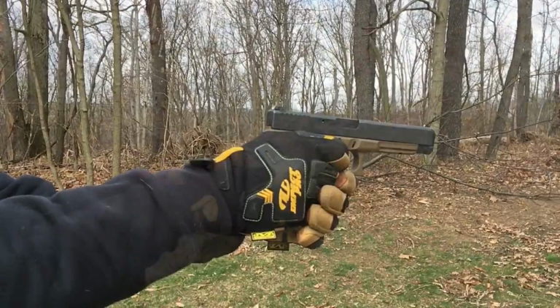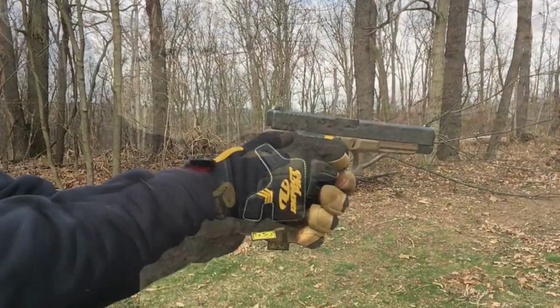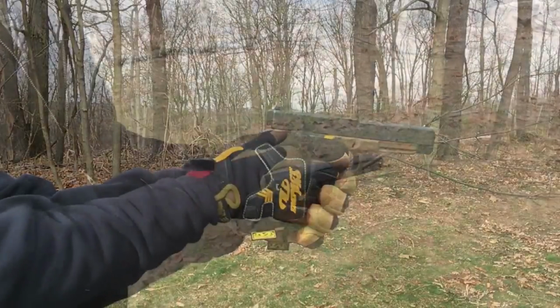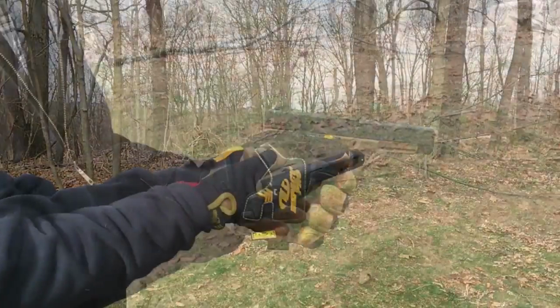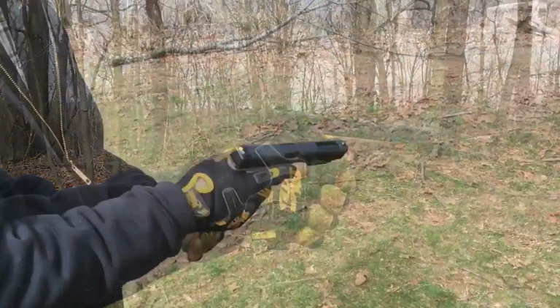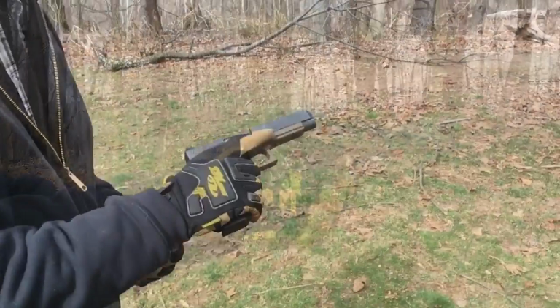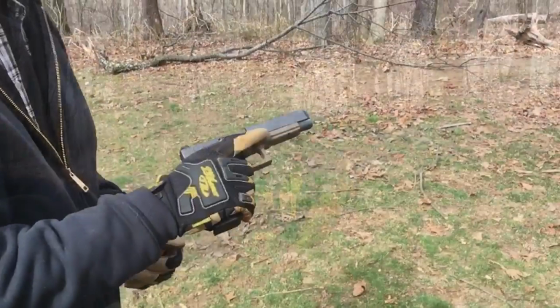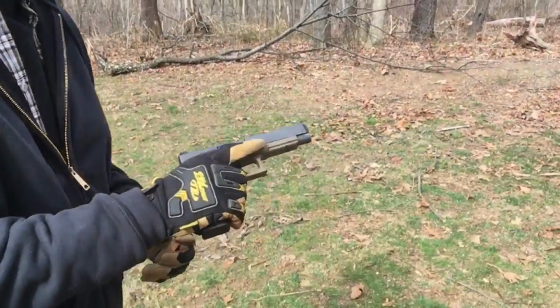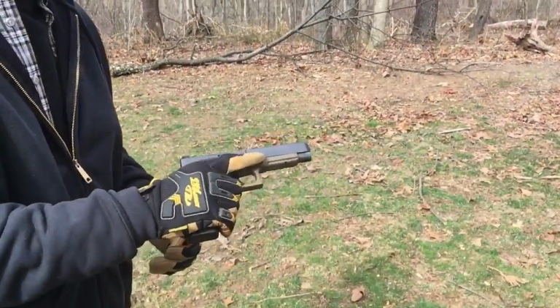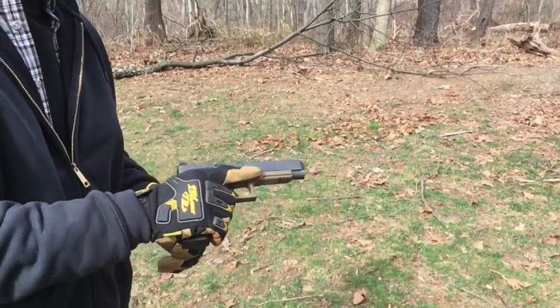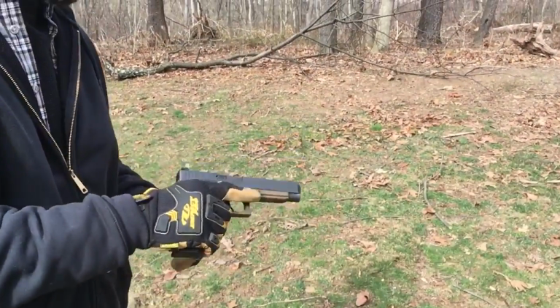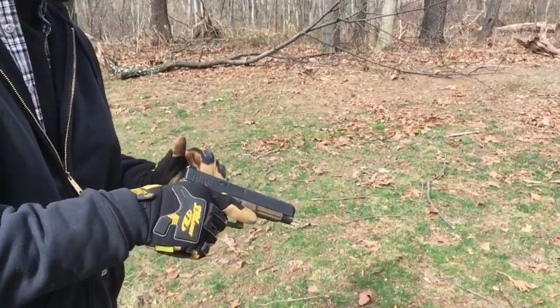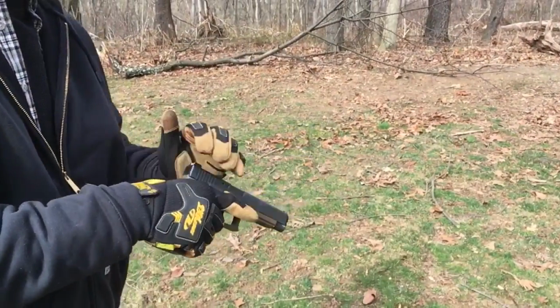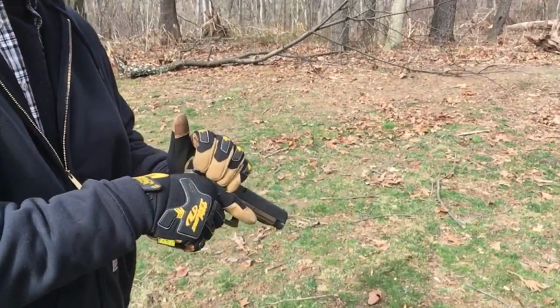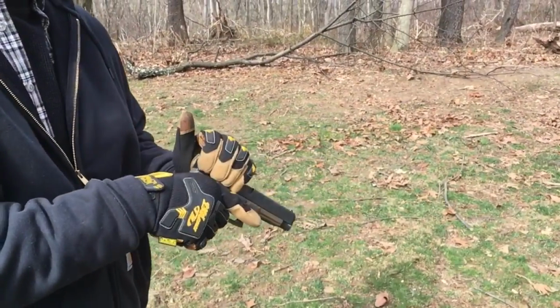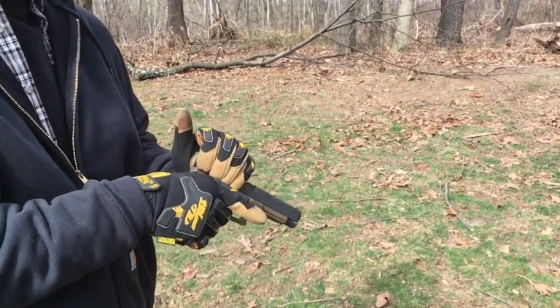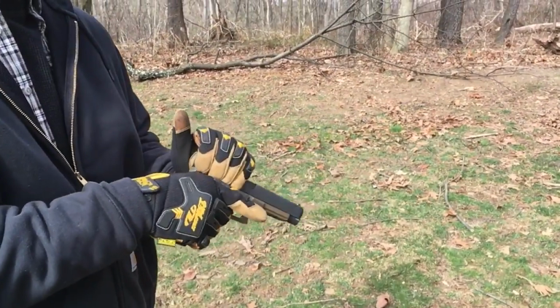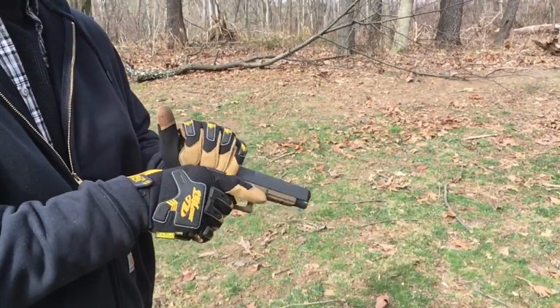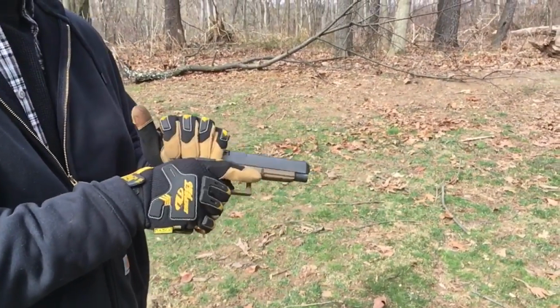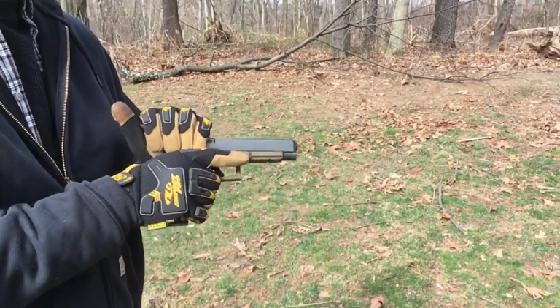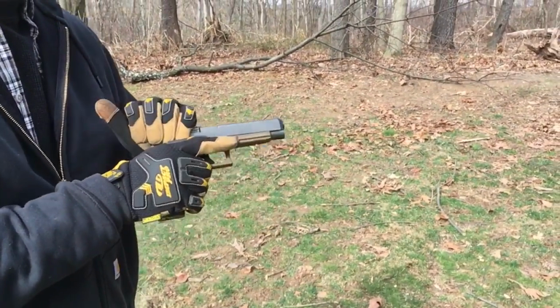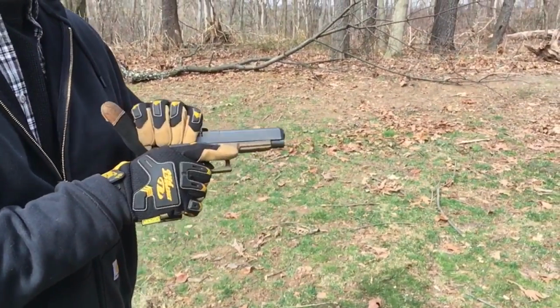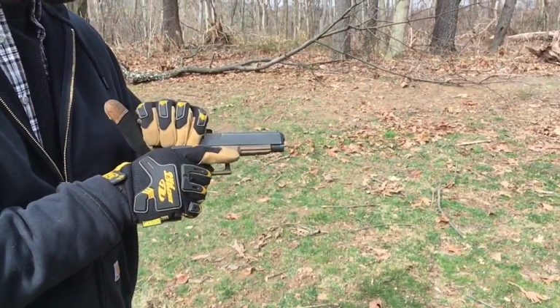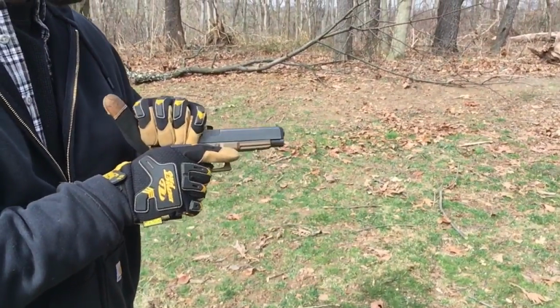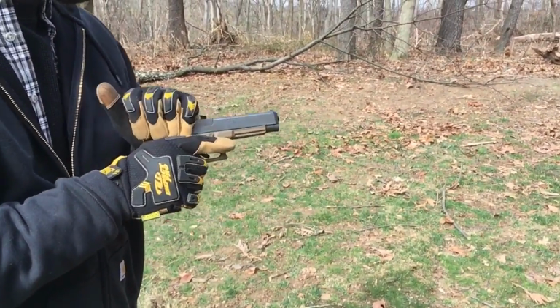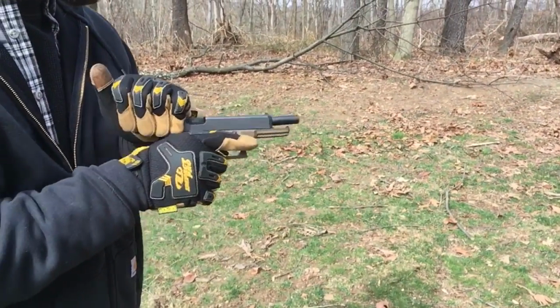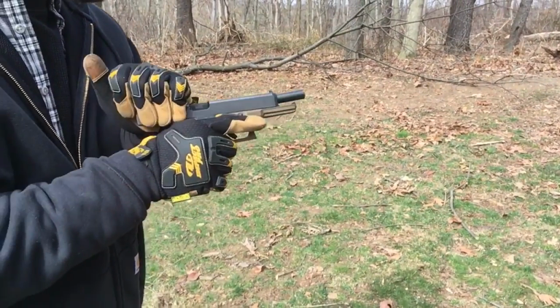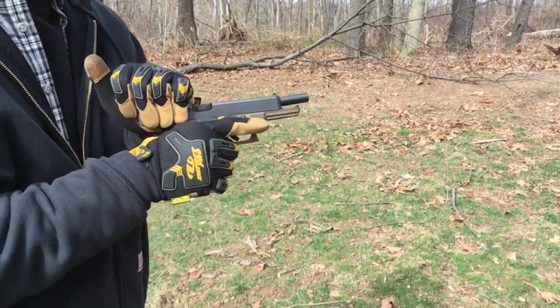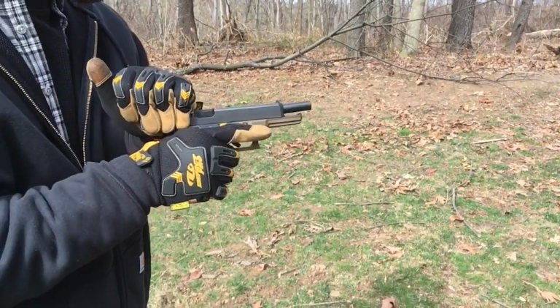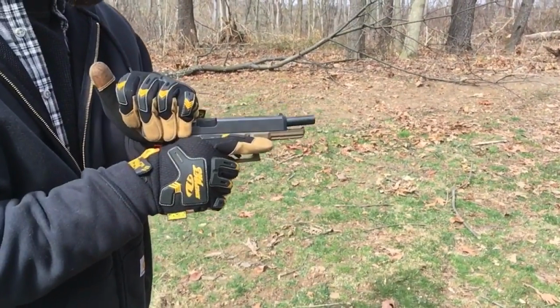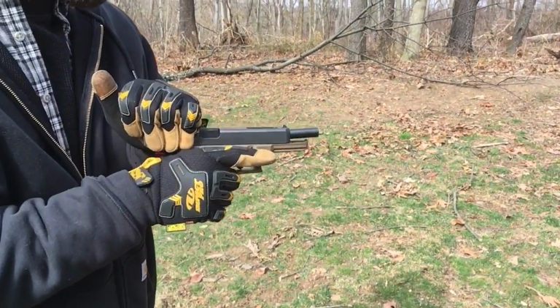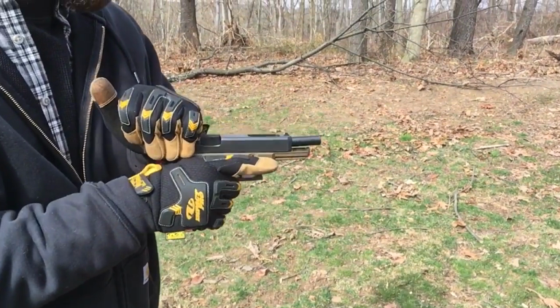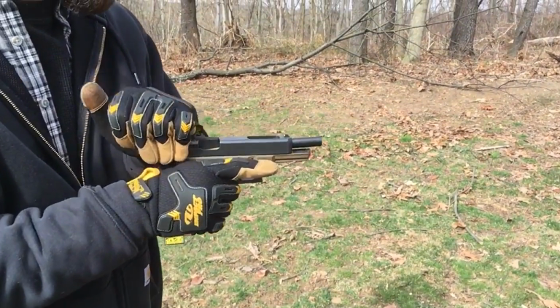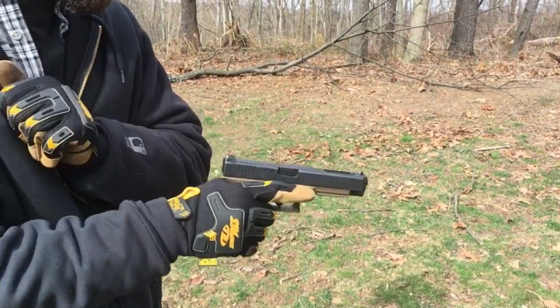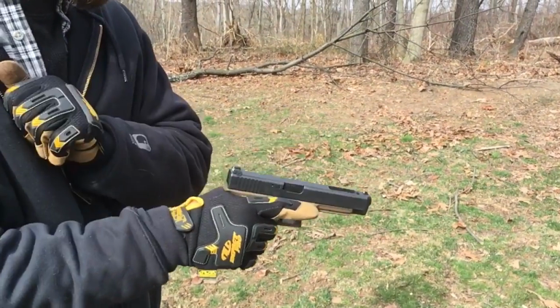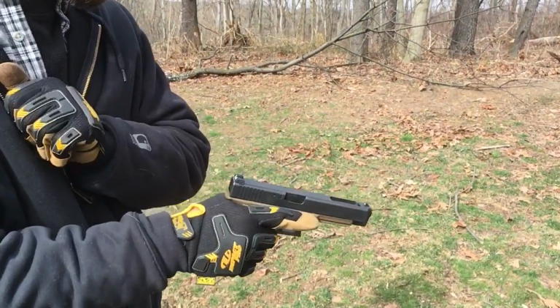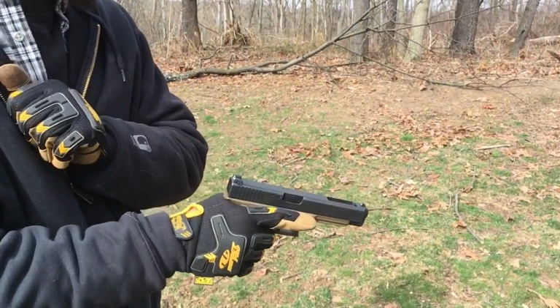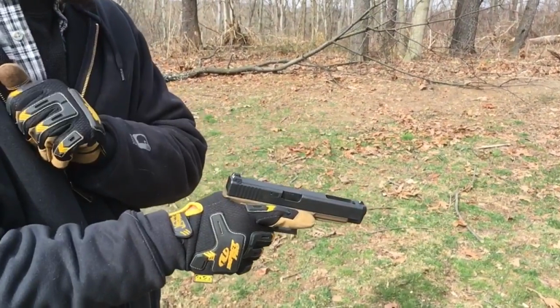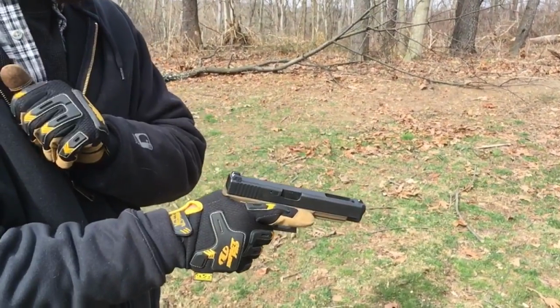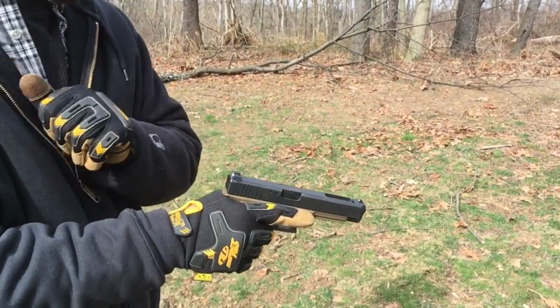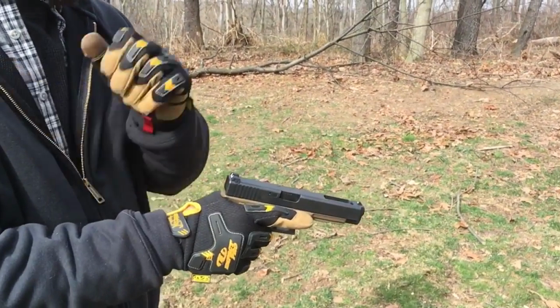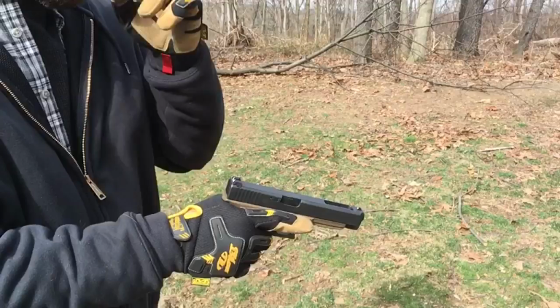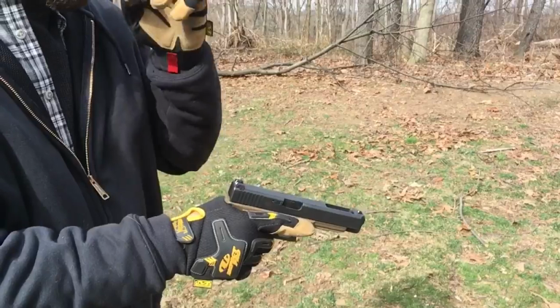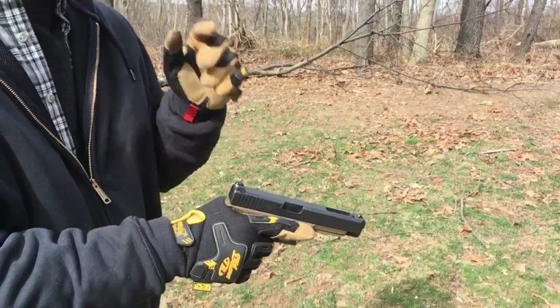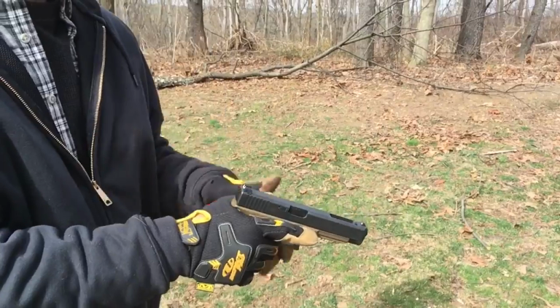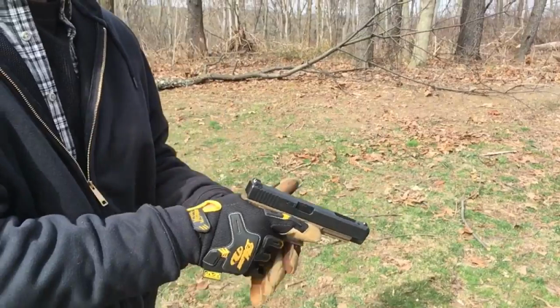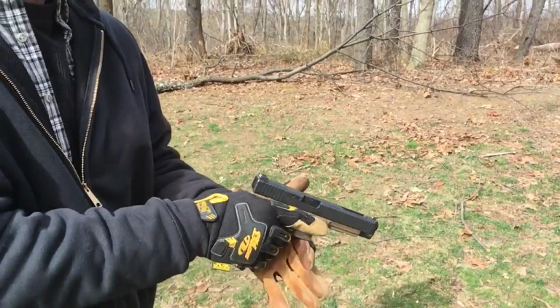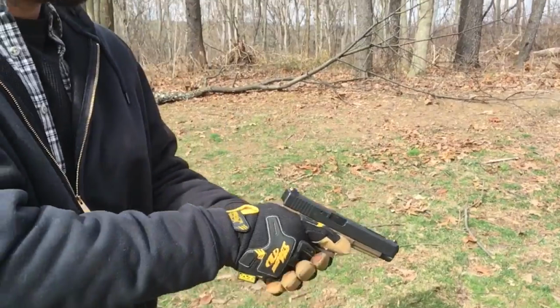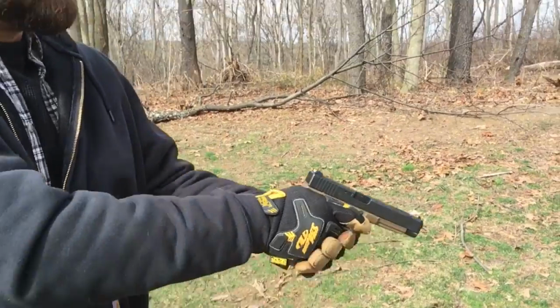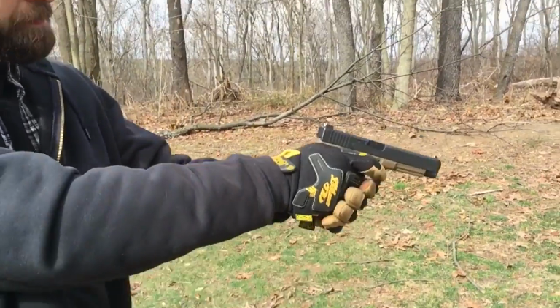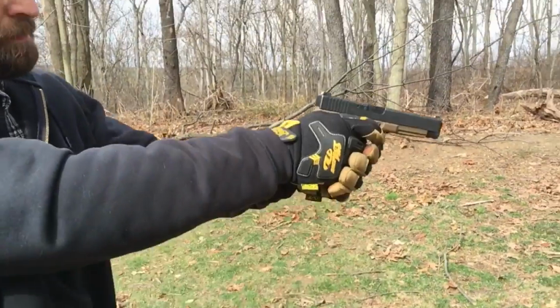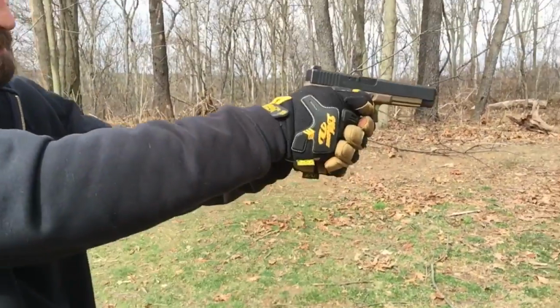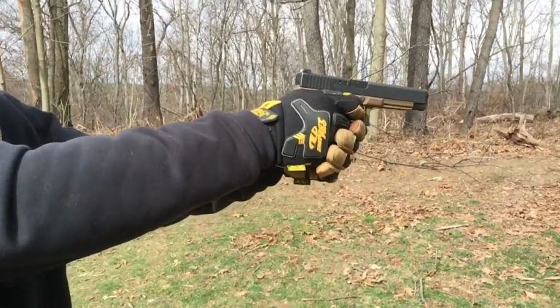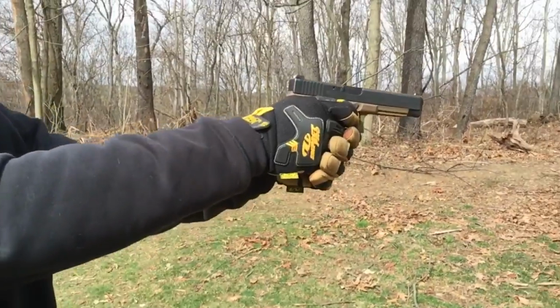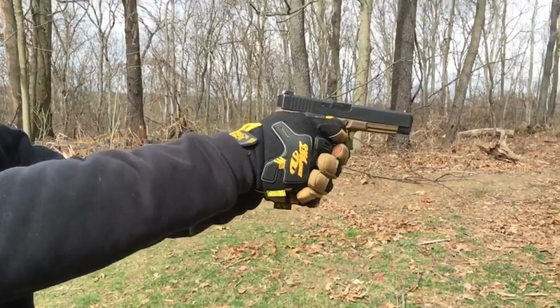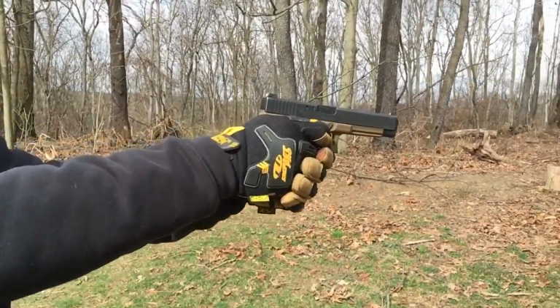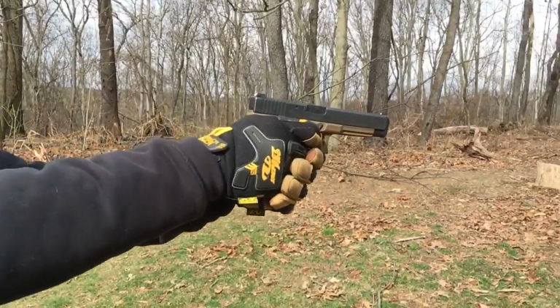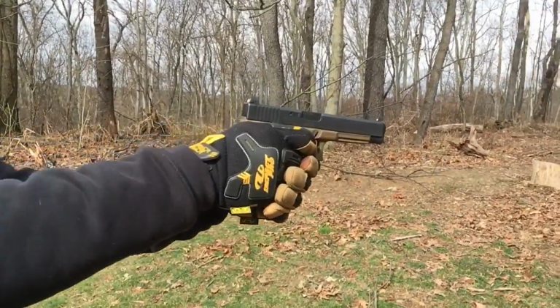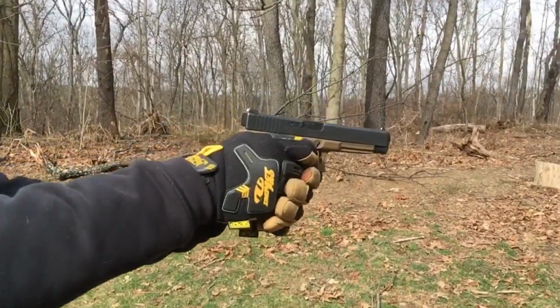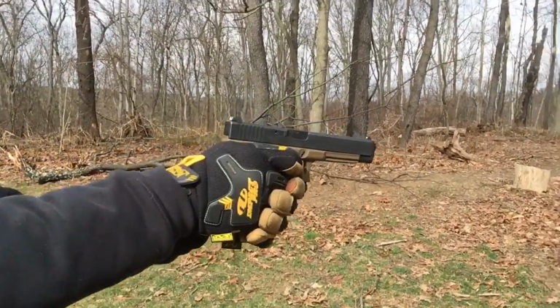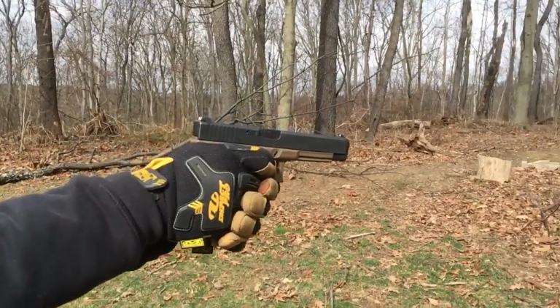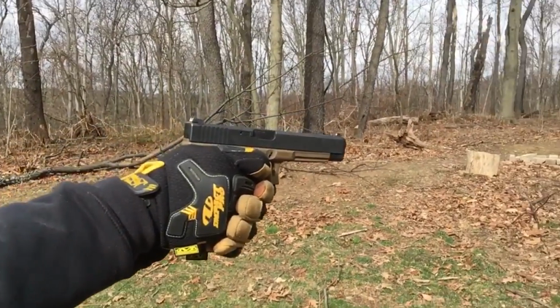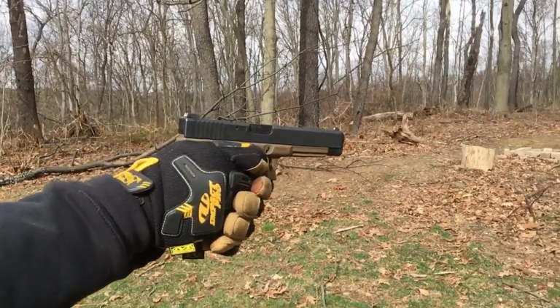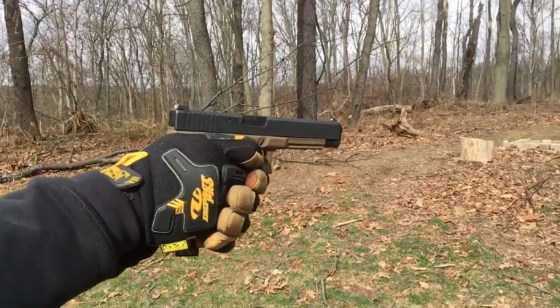Third time, now with nine grains of blue dot. Let's see if it works.